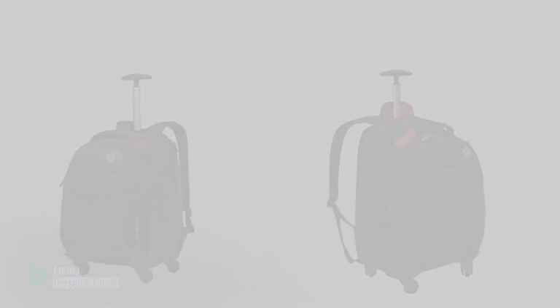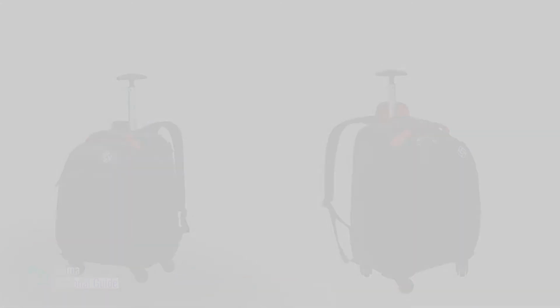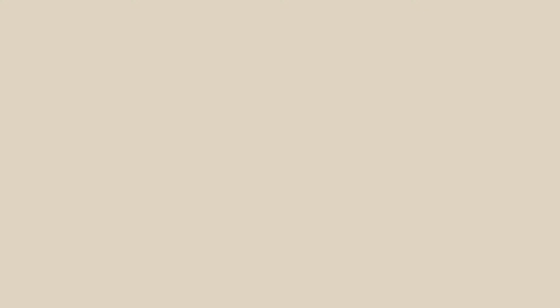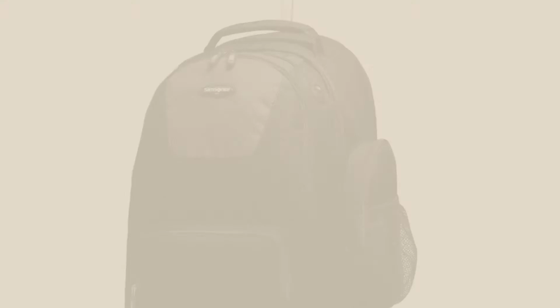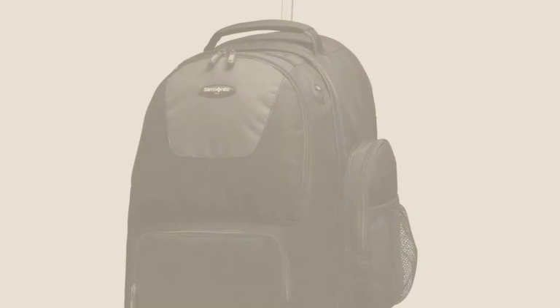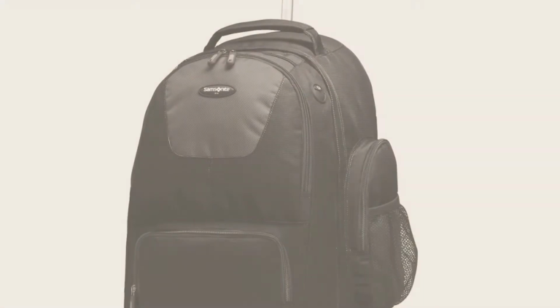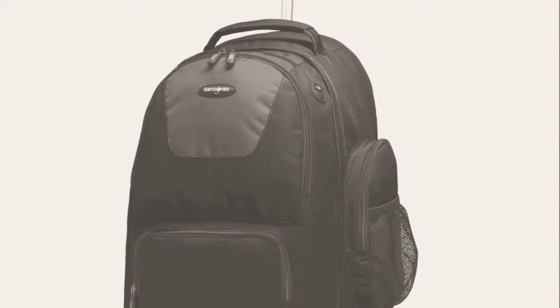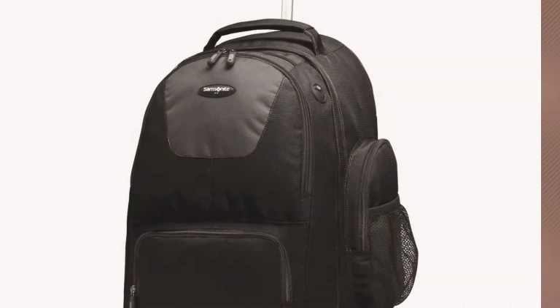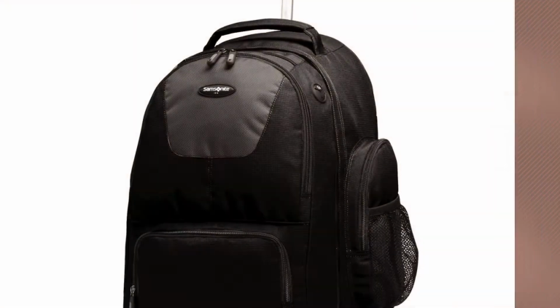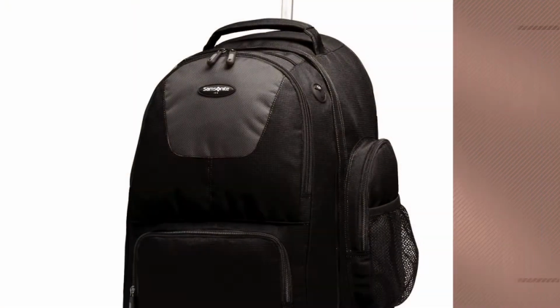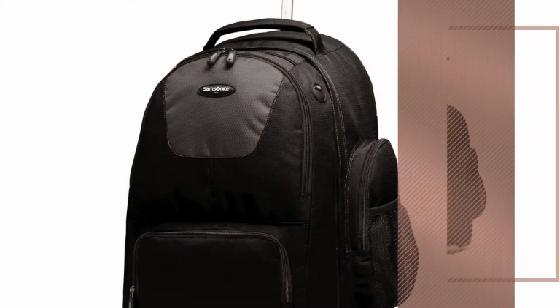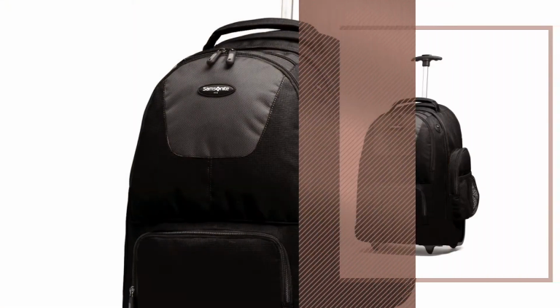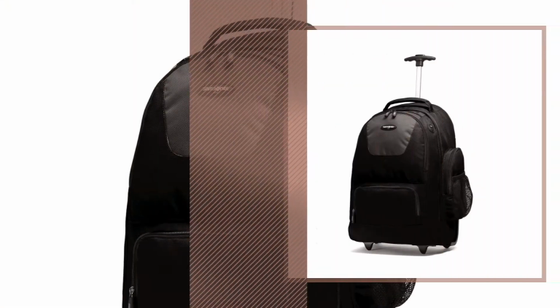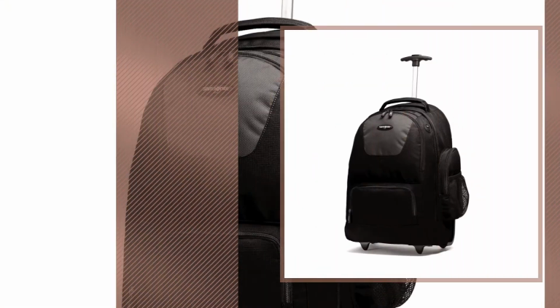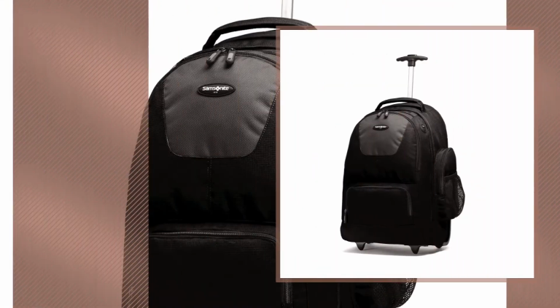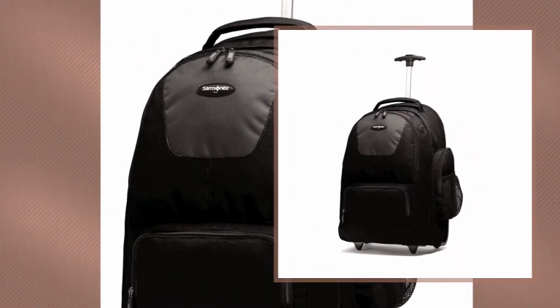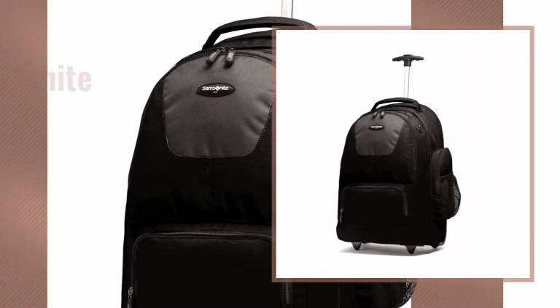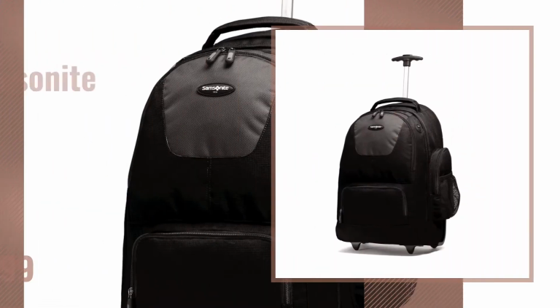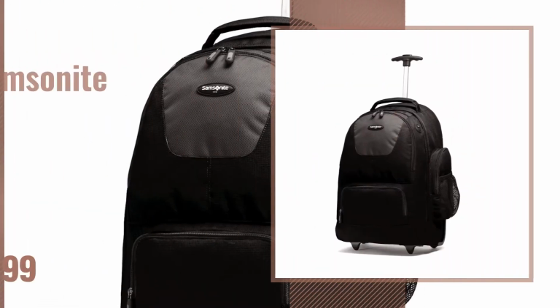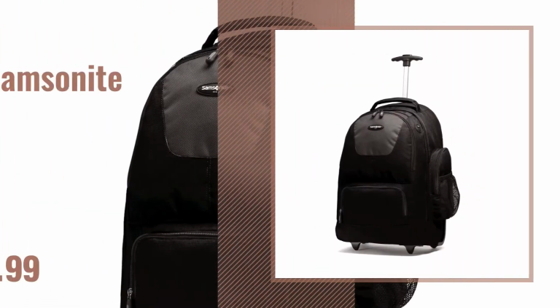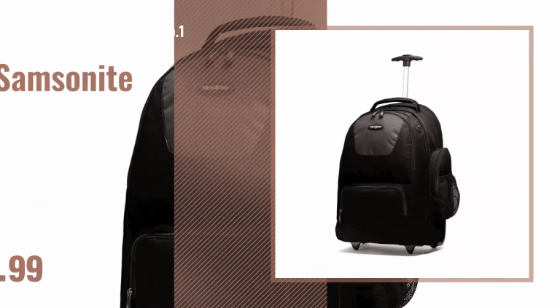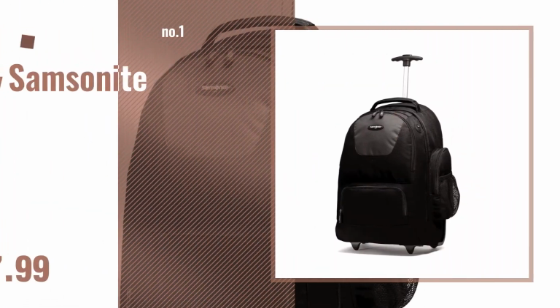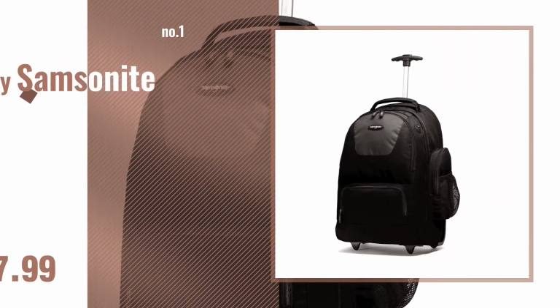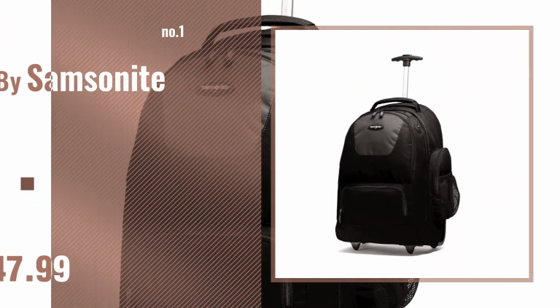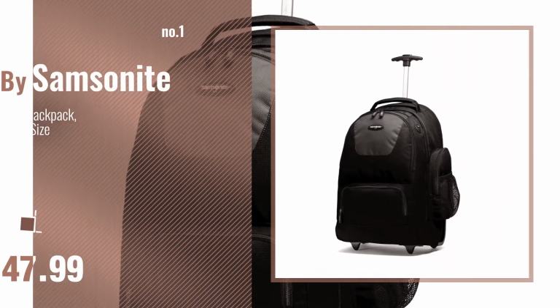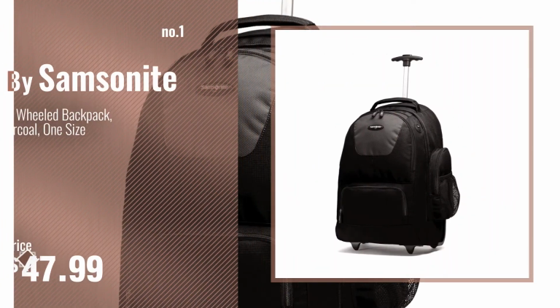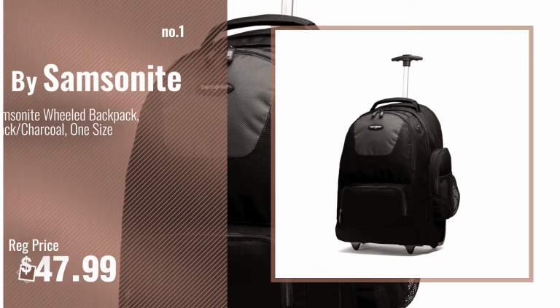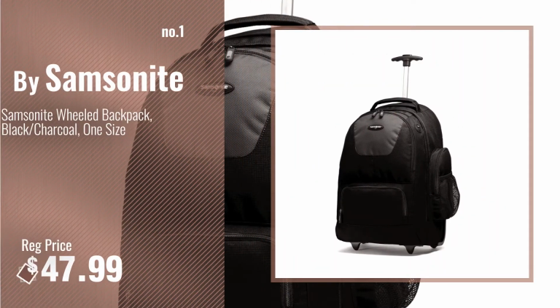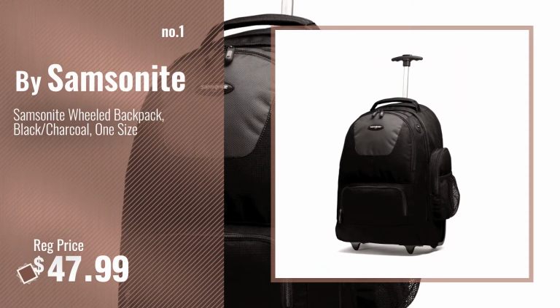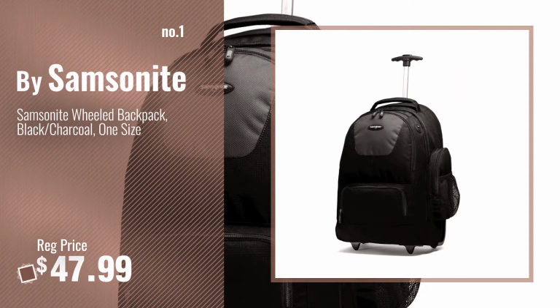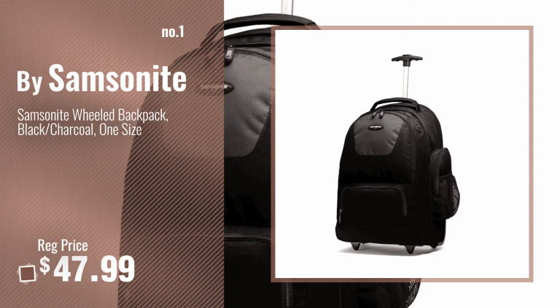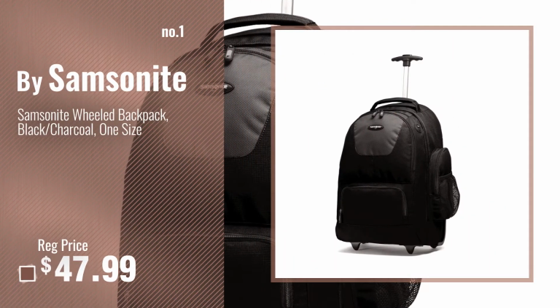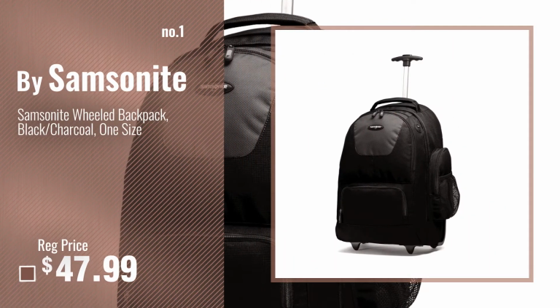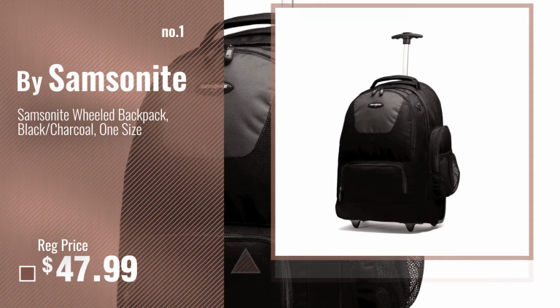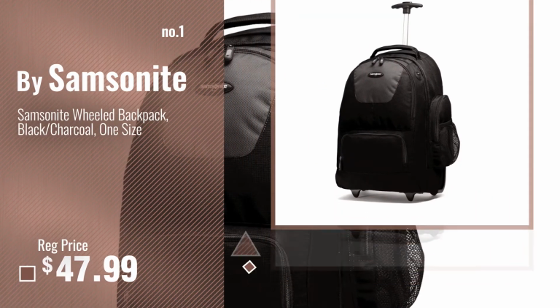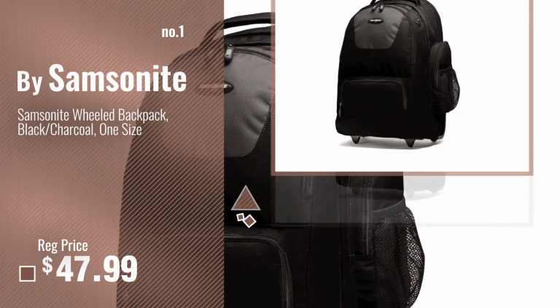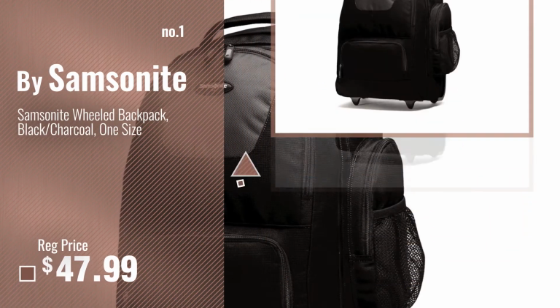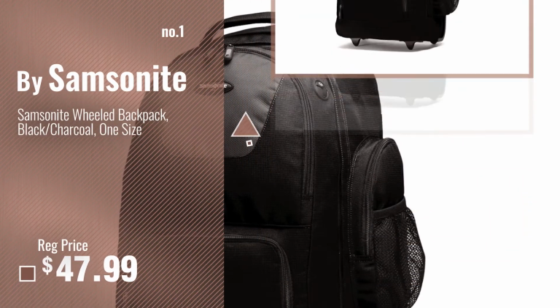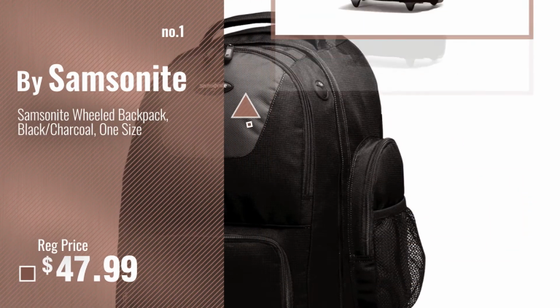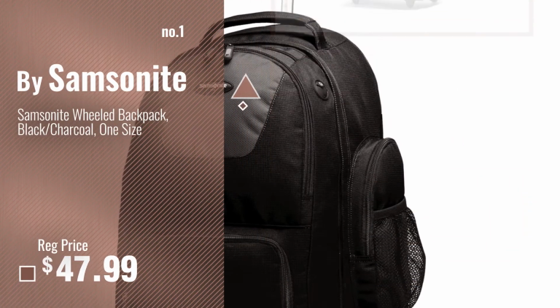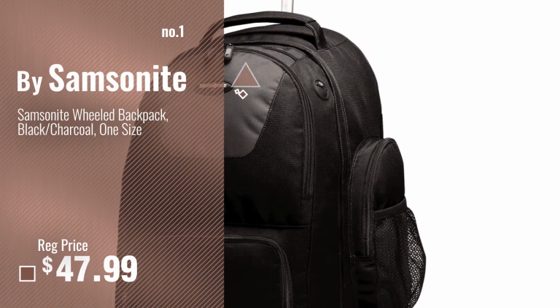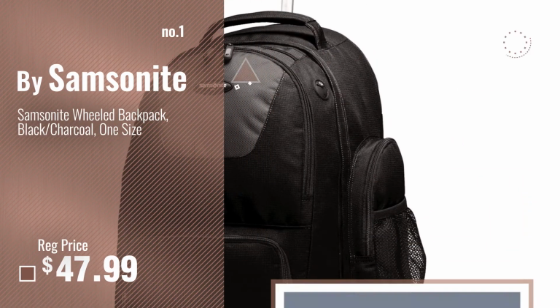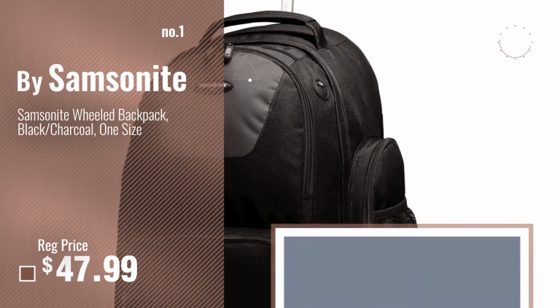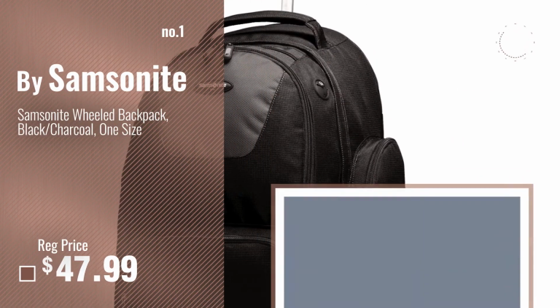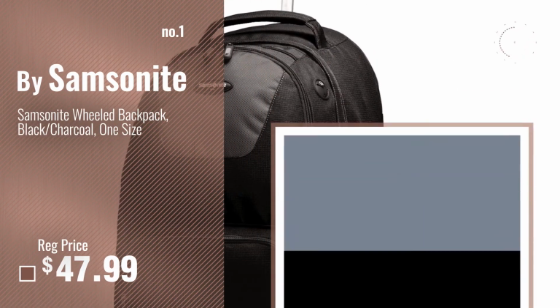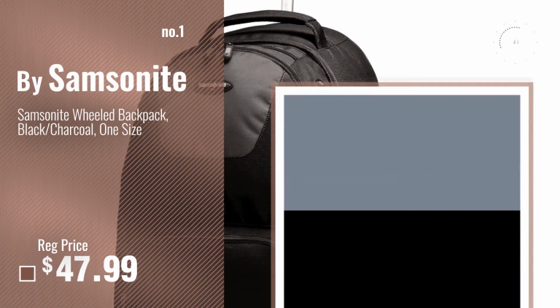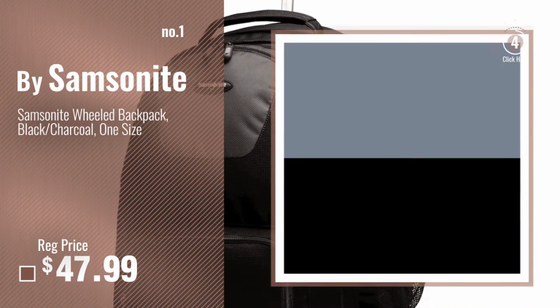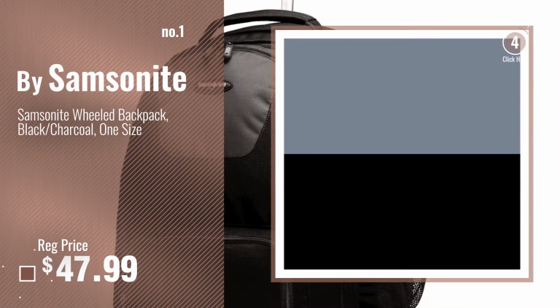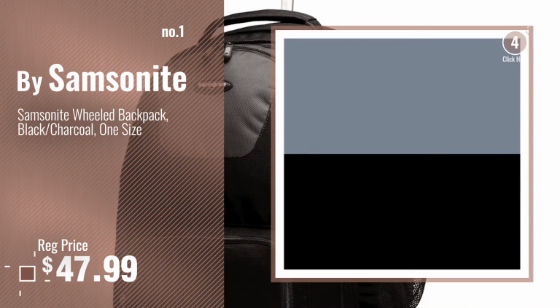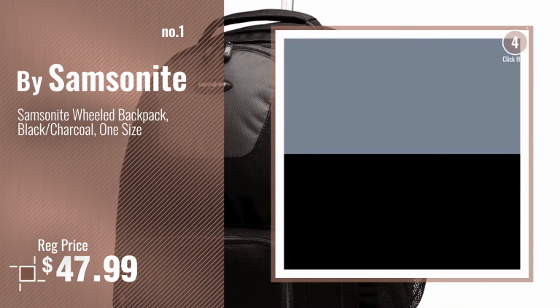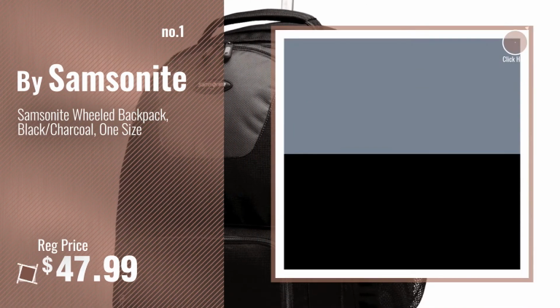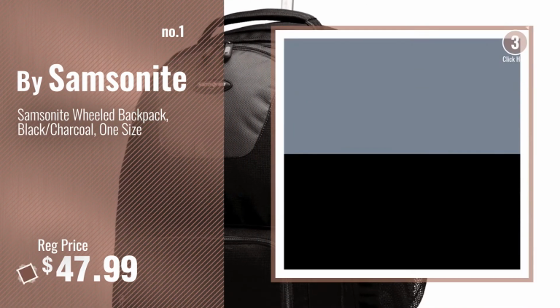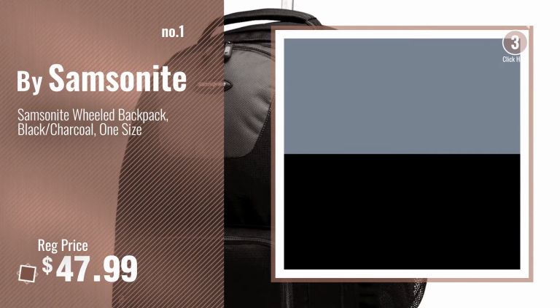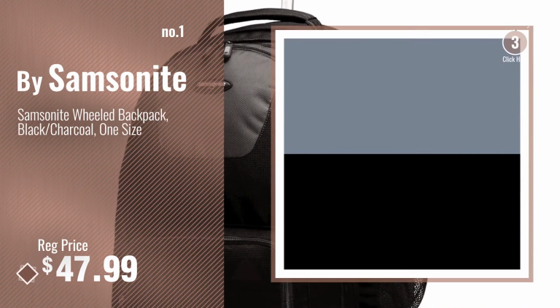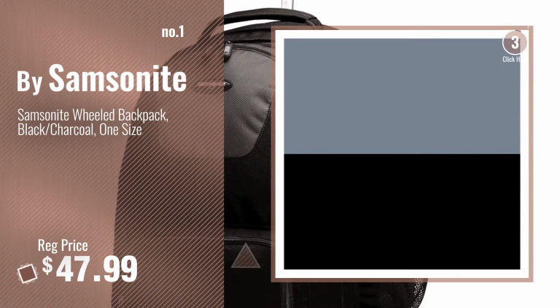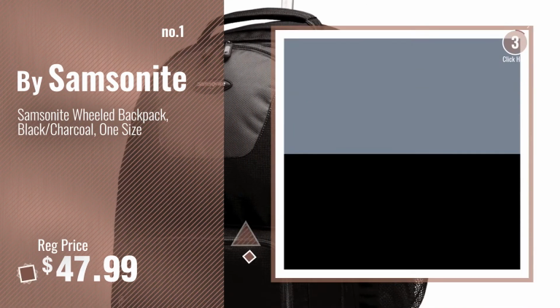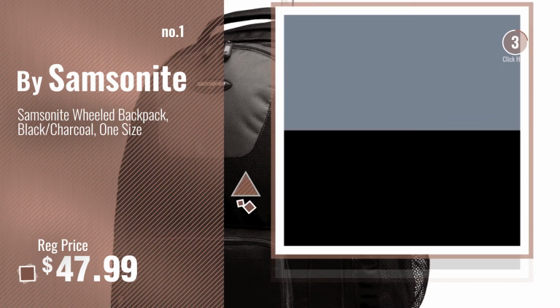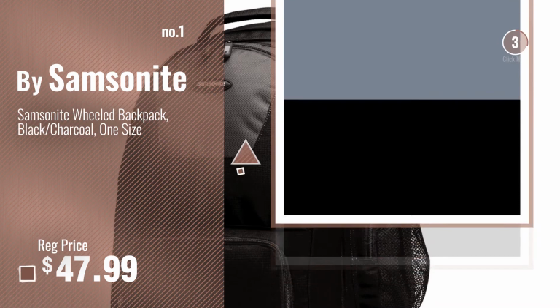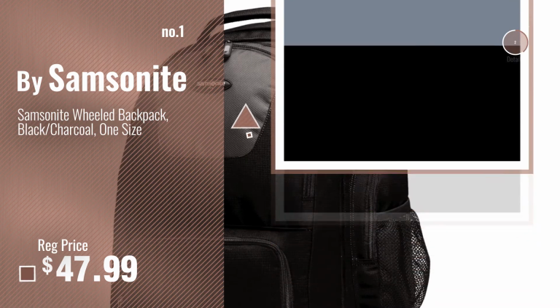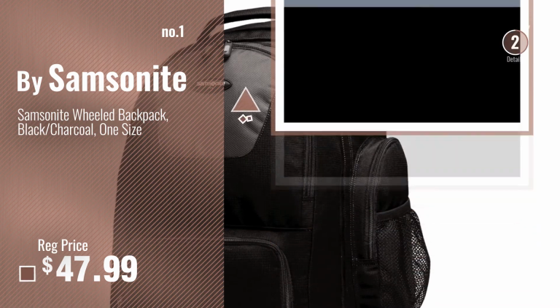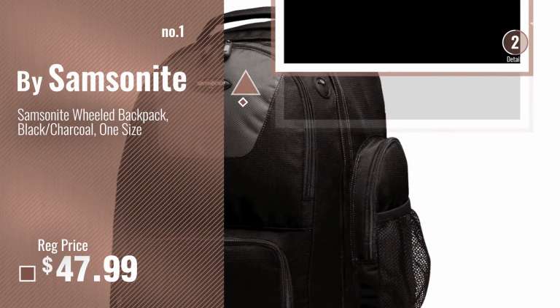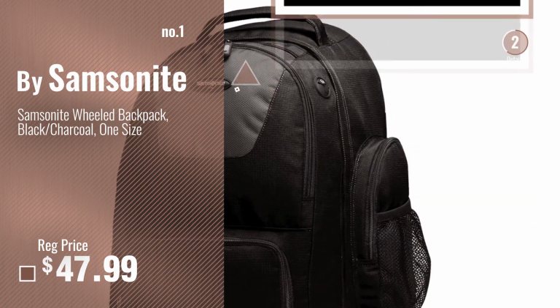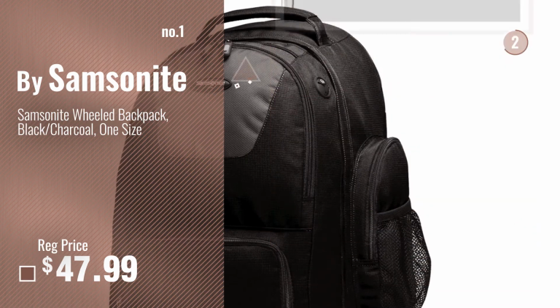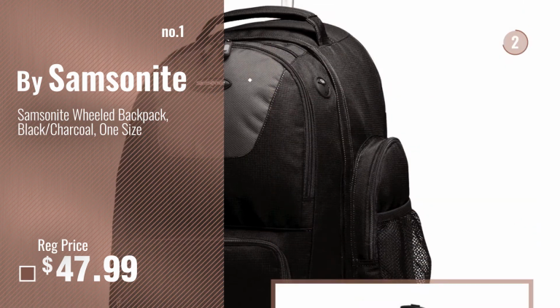Number 1, most popular, by Samsonite. Watch this video, choose your favorite.